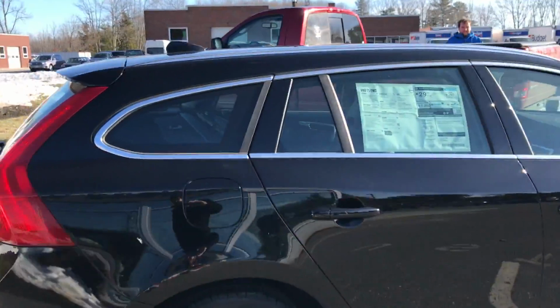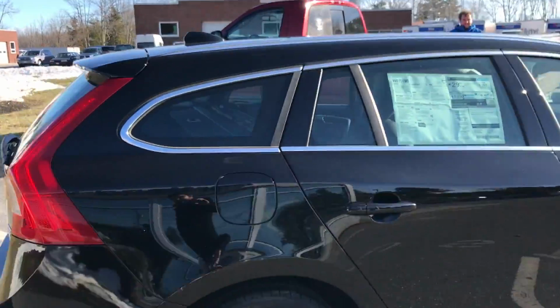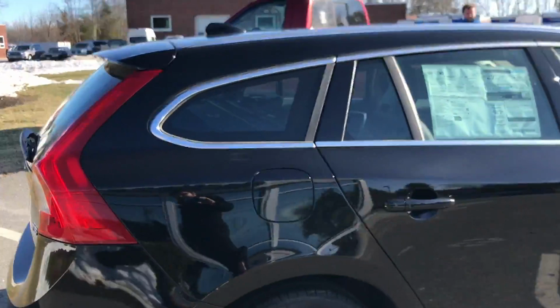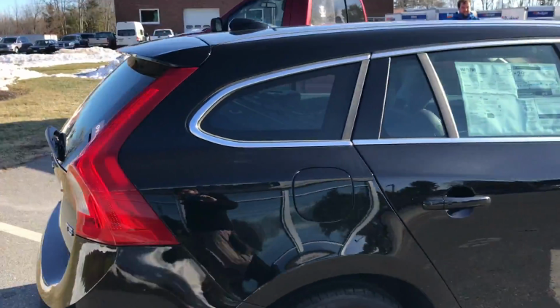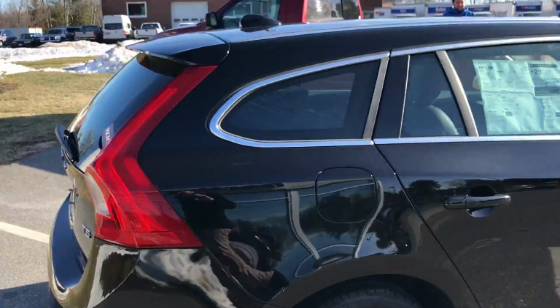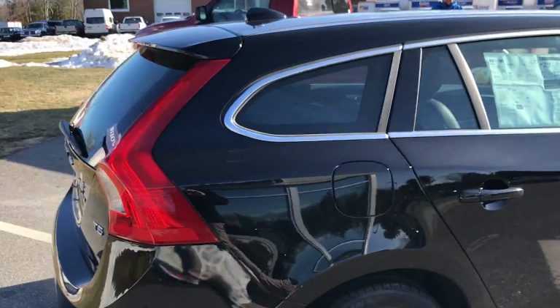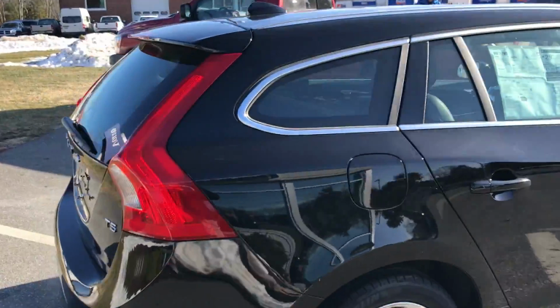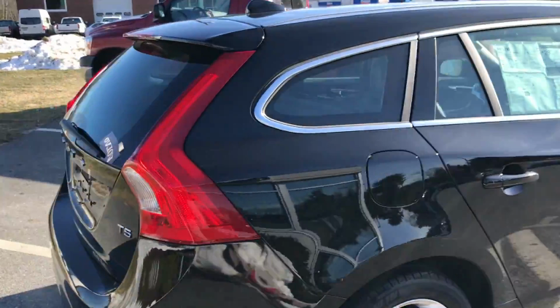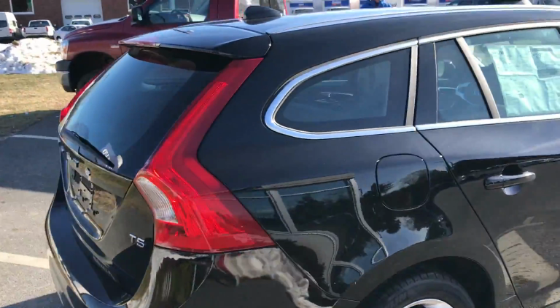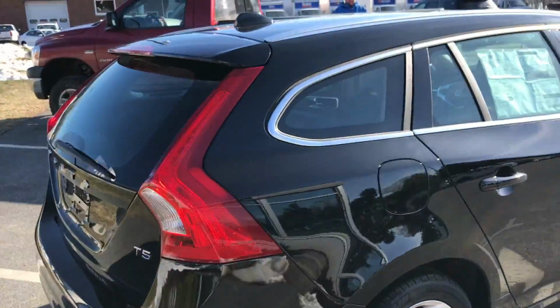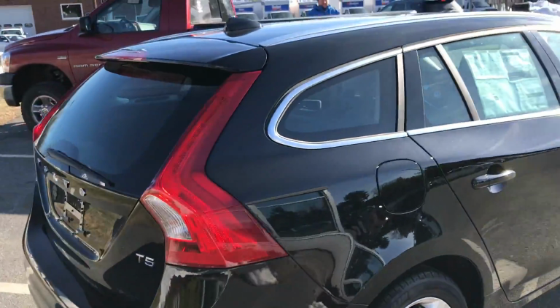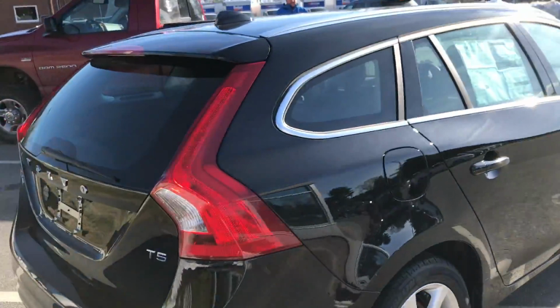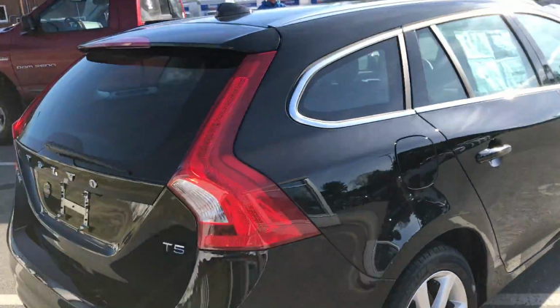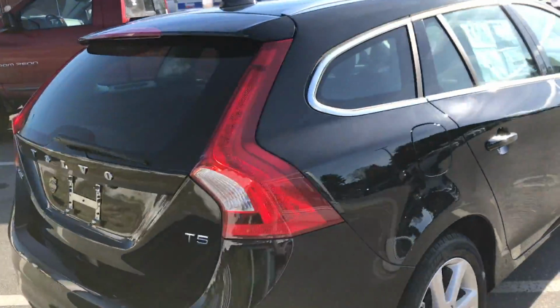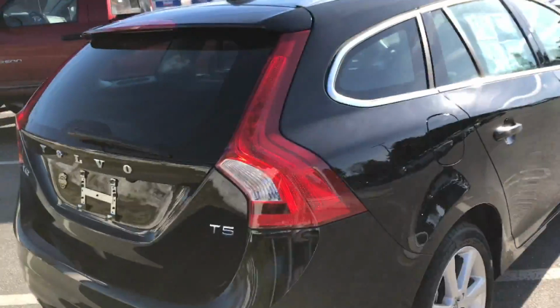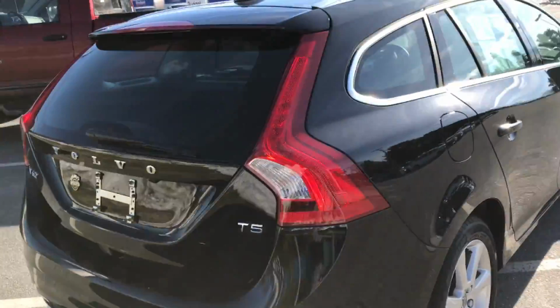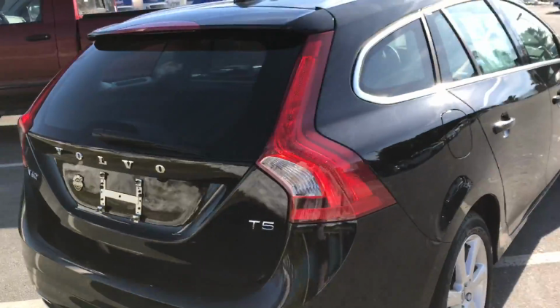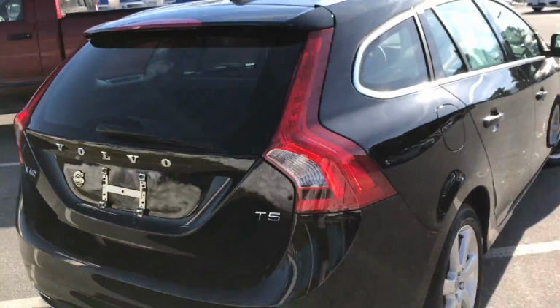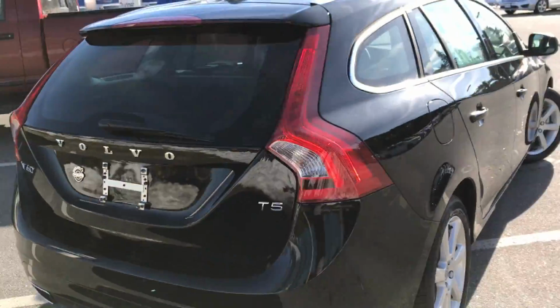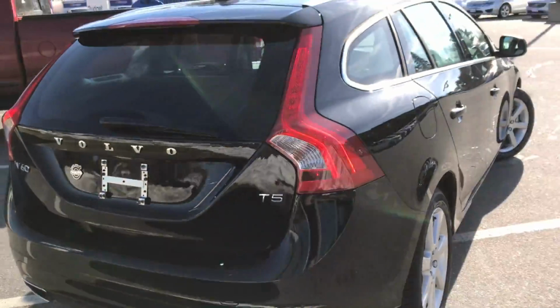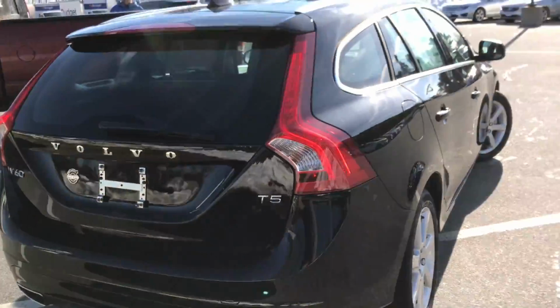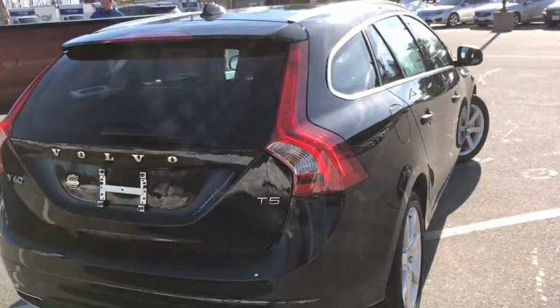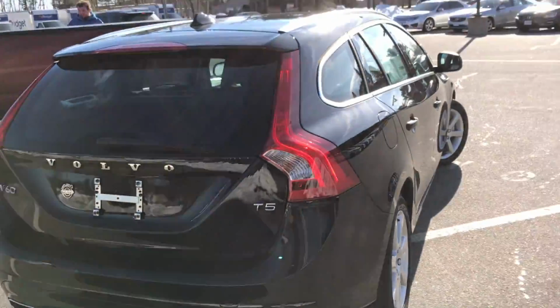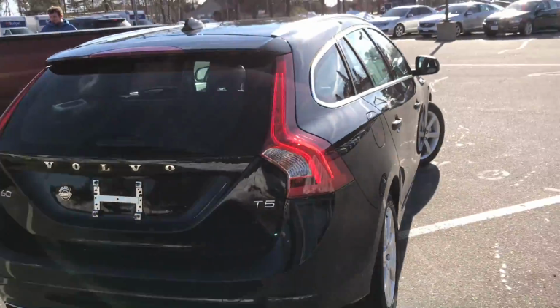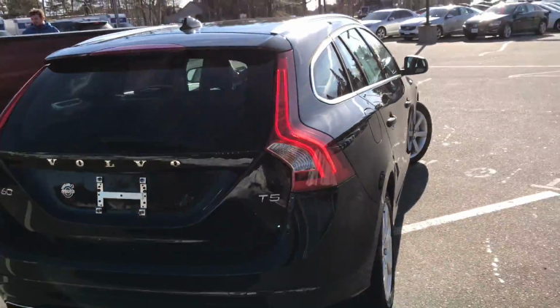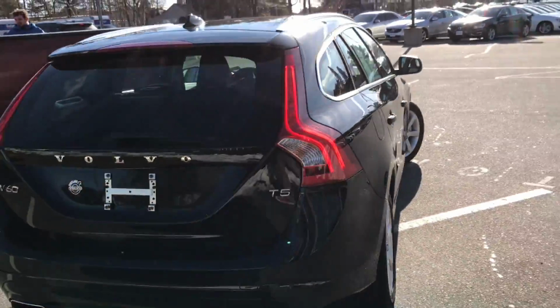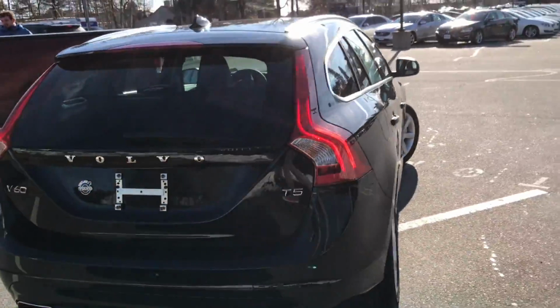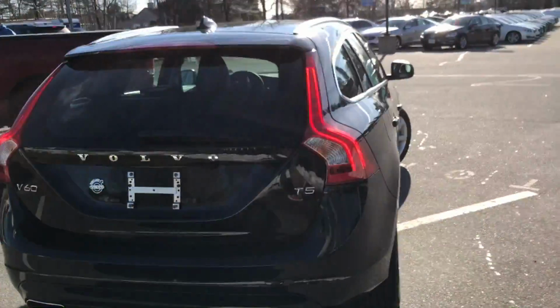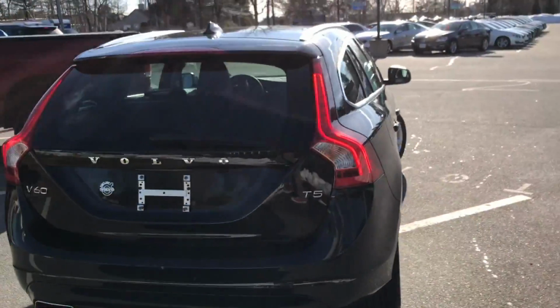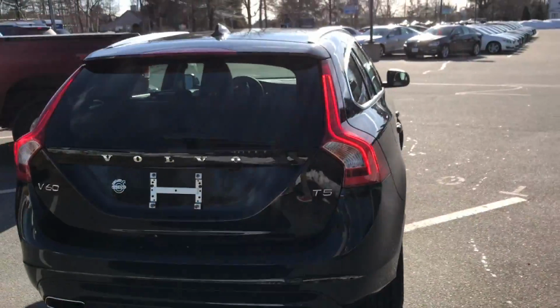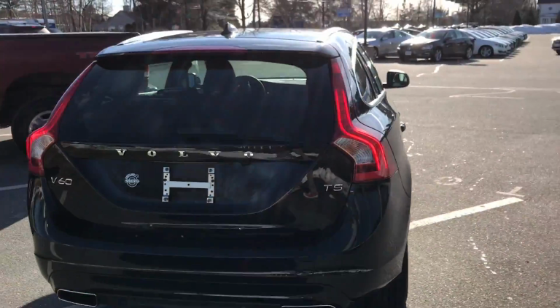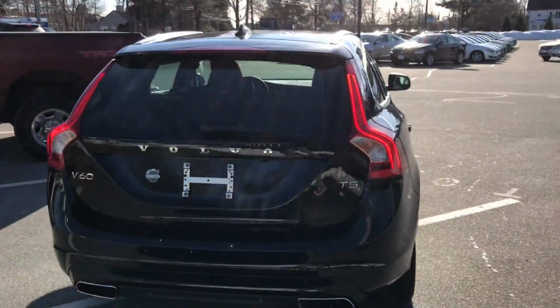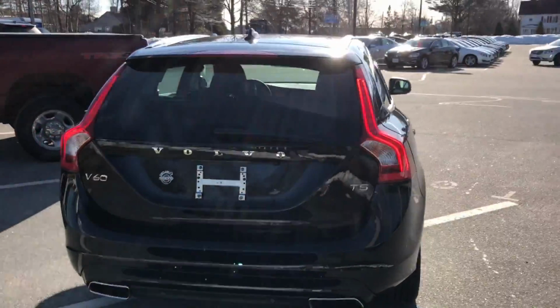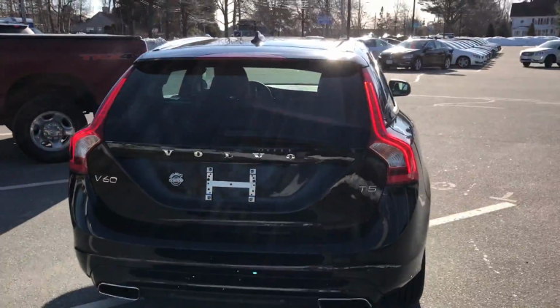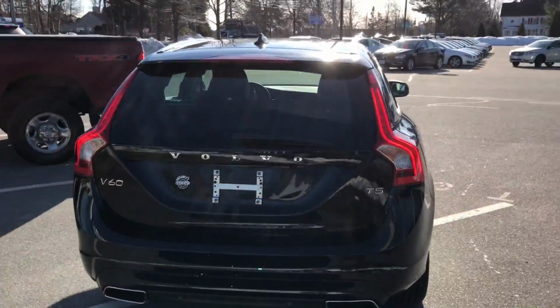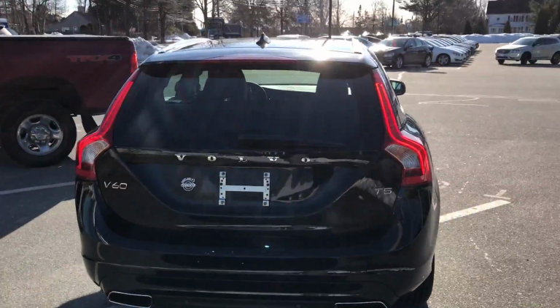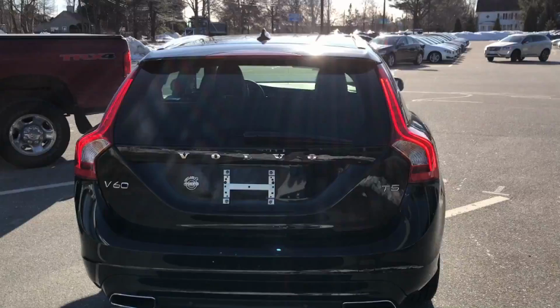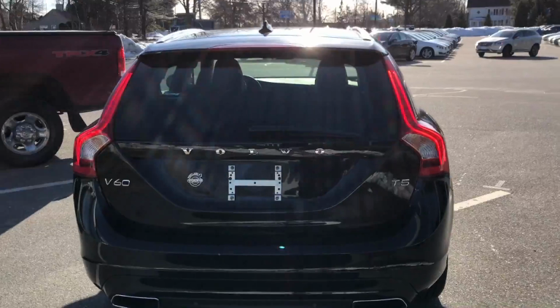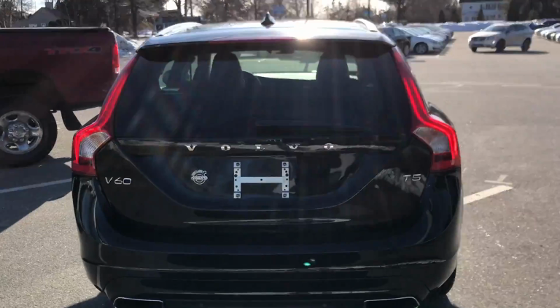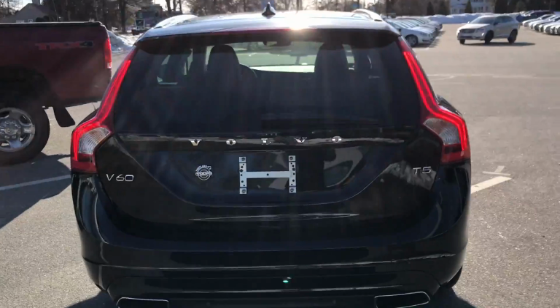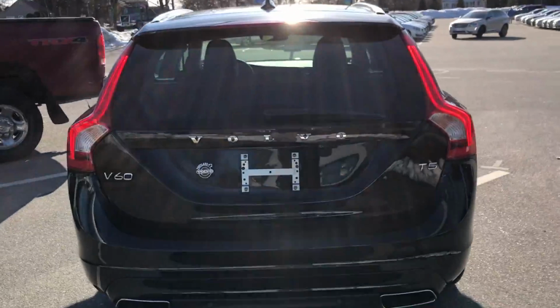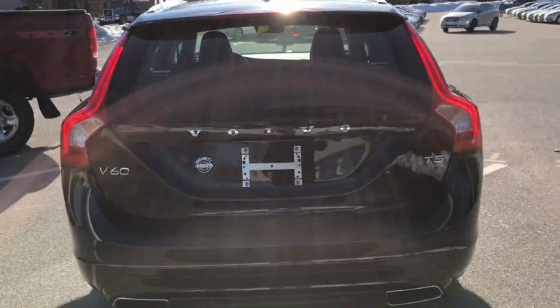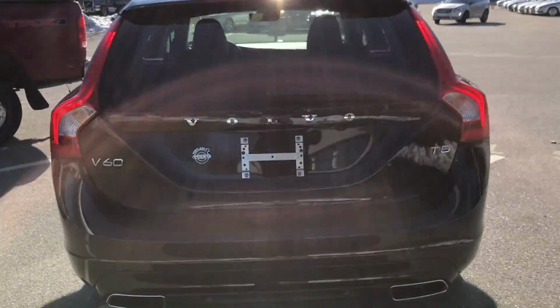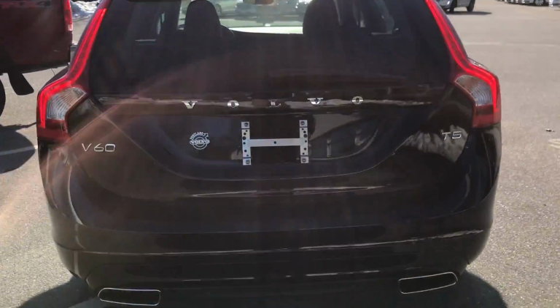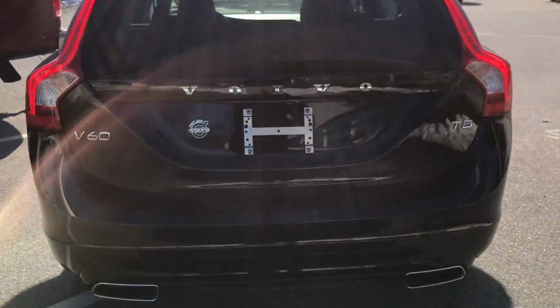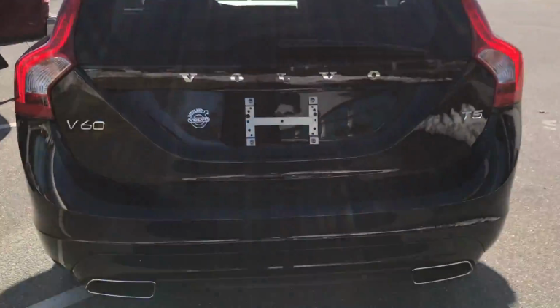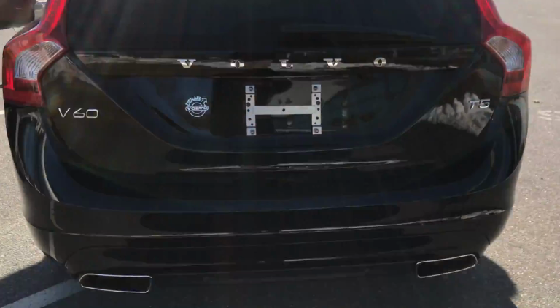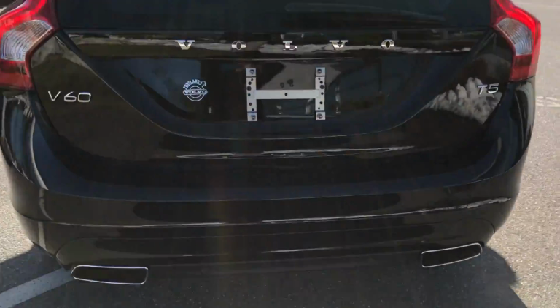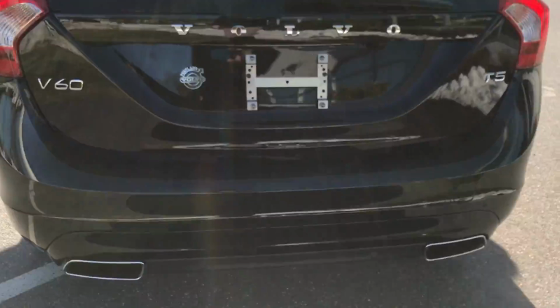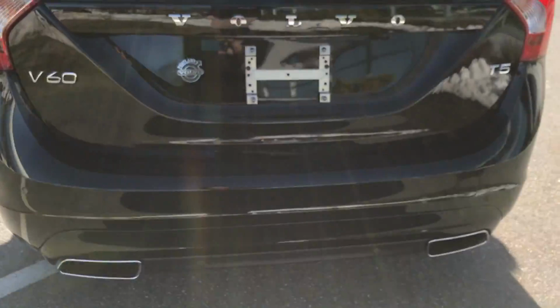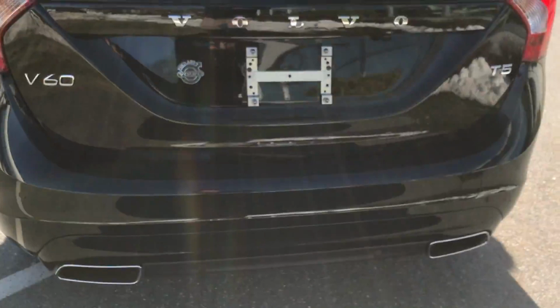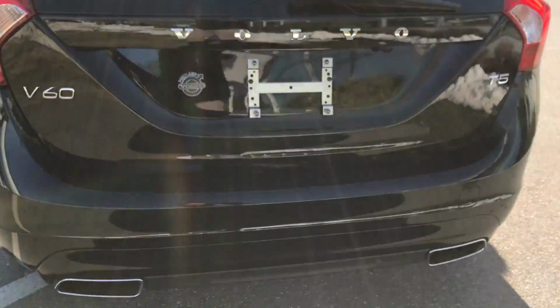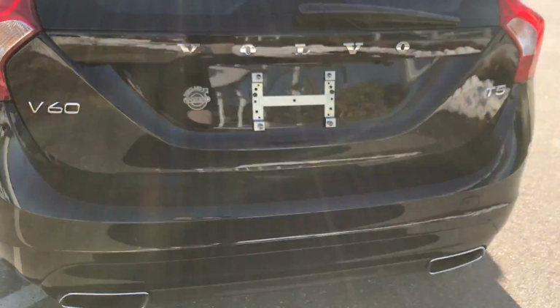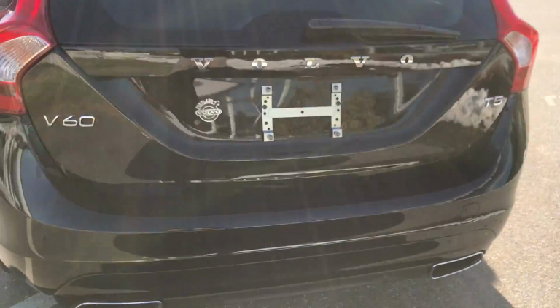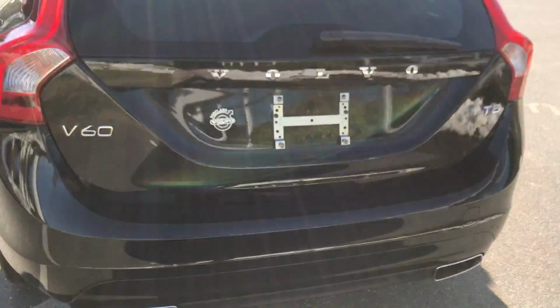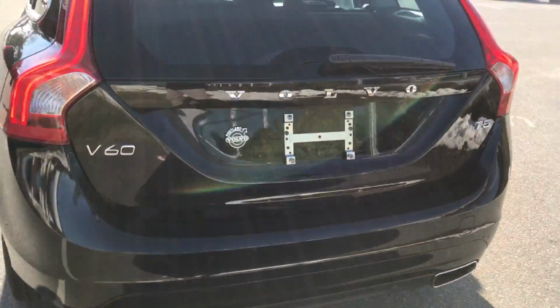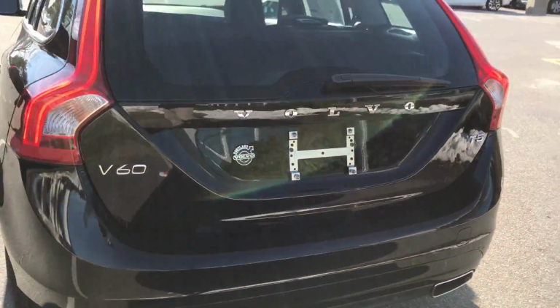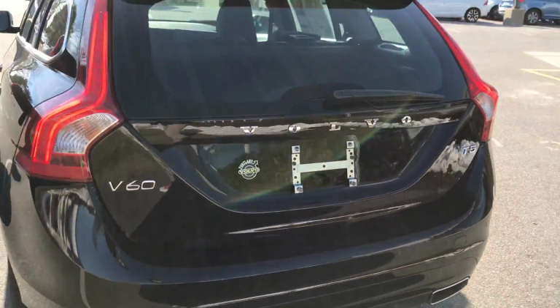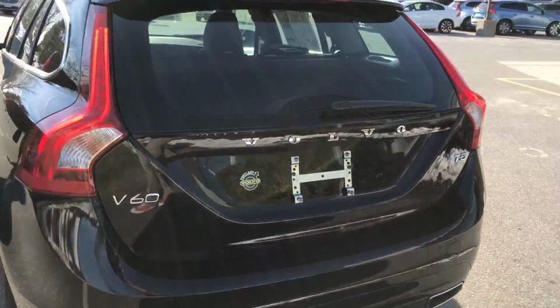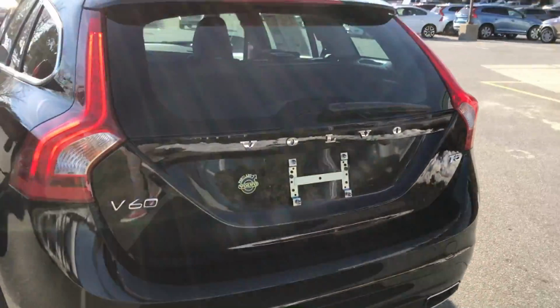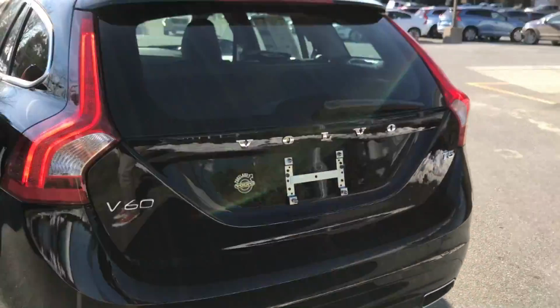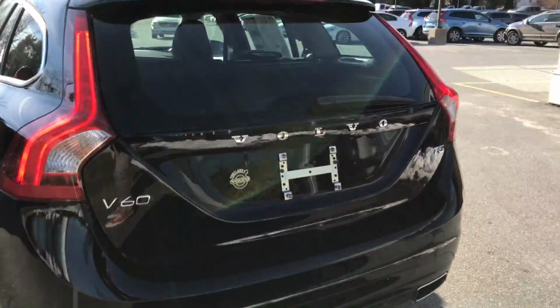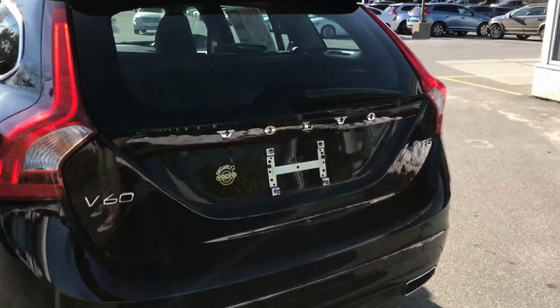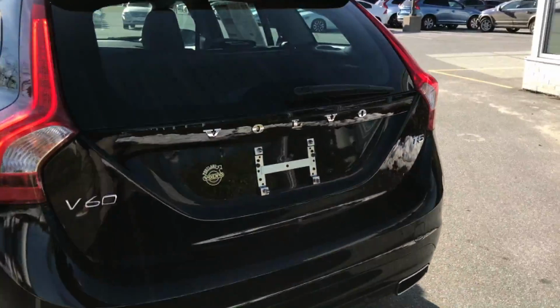This is a T5, so it's got the turbocharged engine. It does have a backup camera and a parking system in the back.